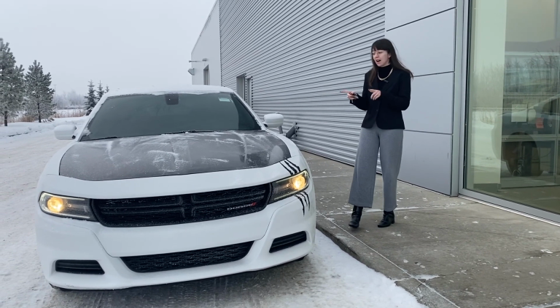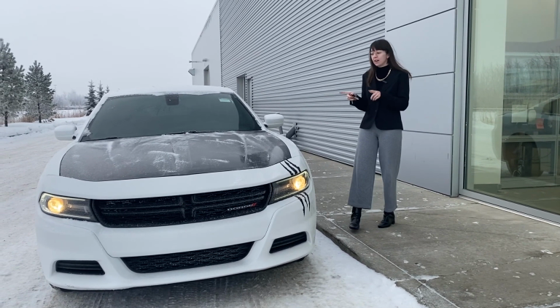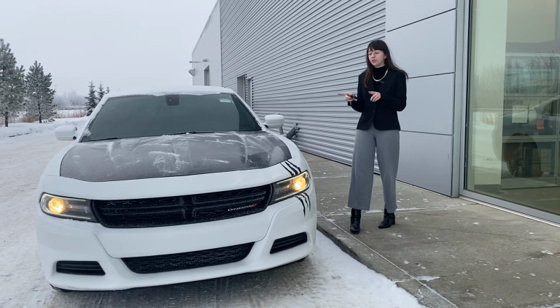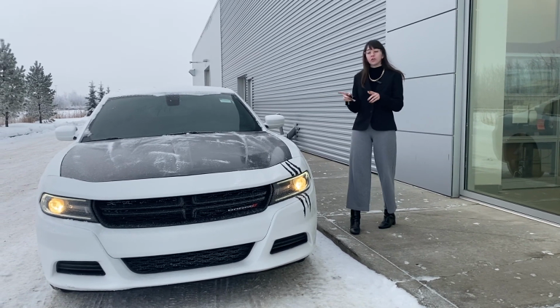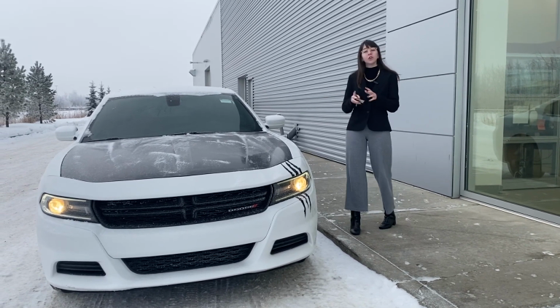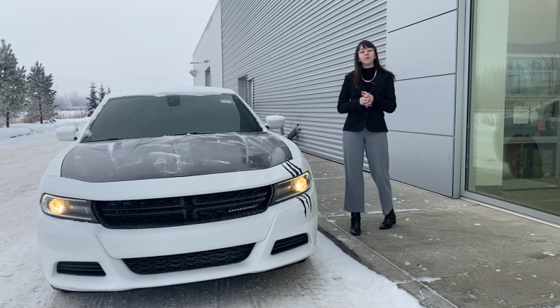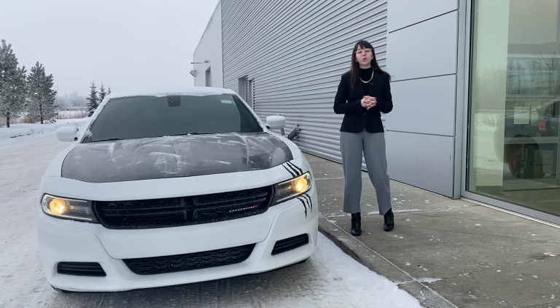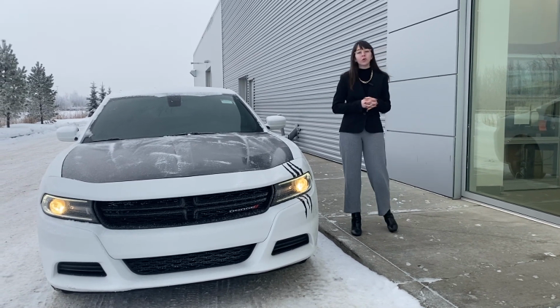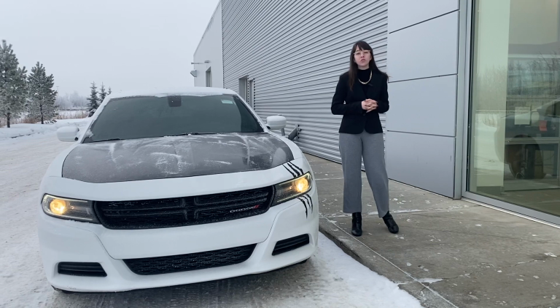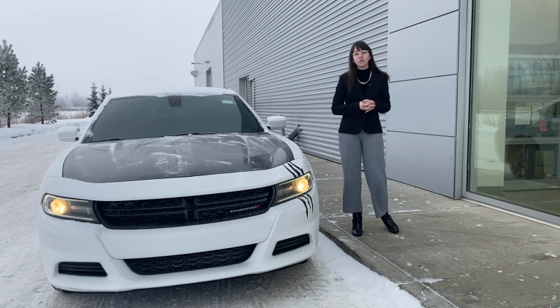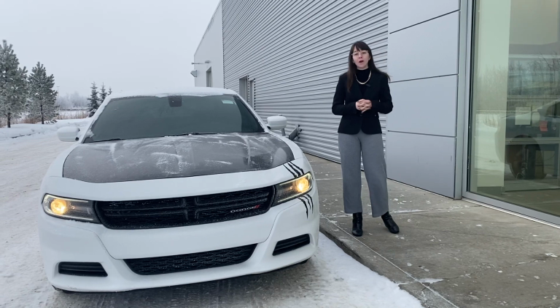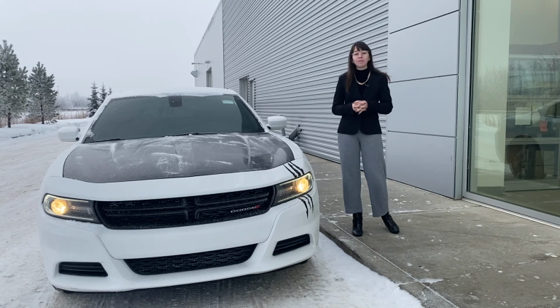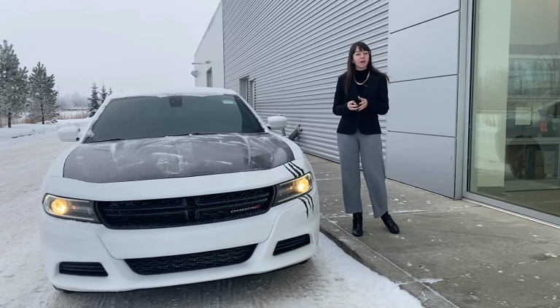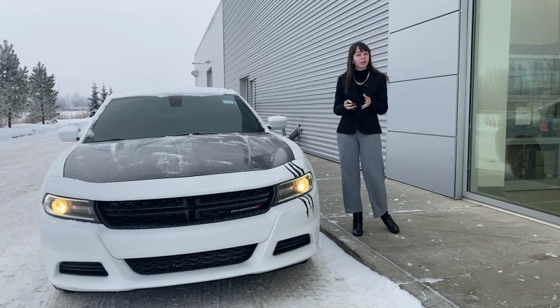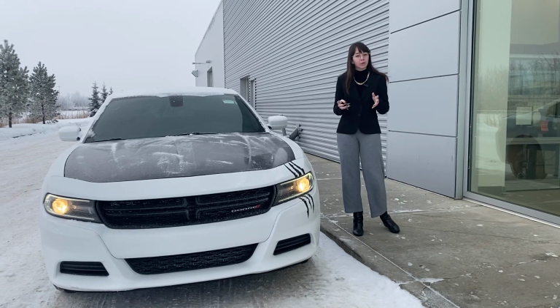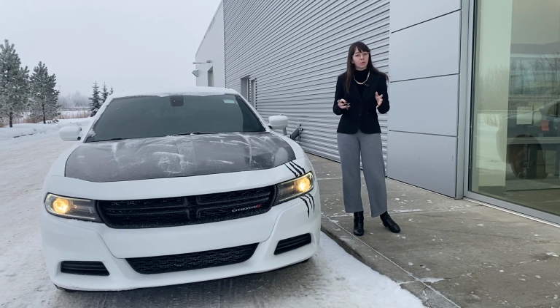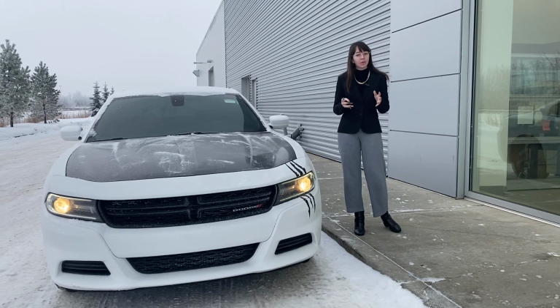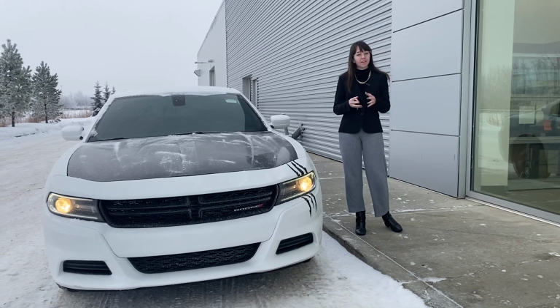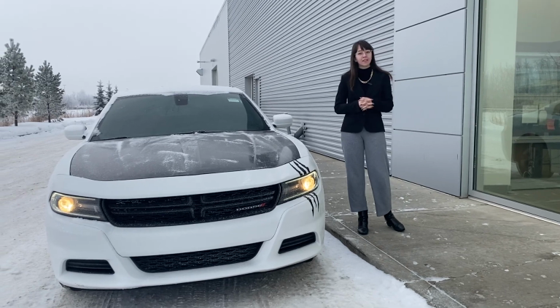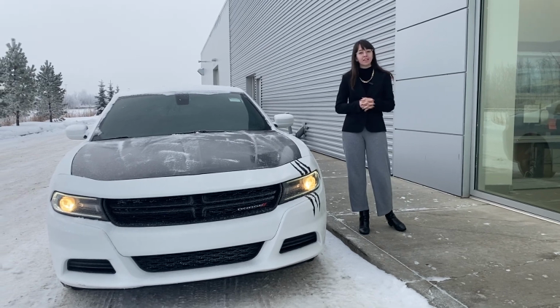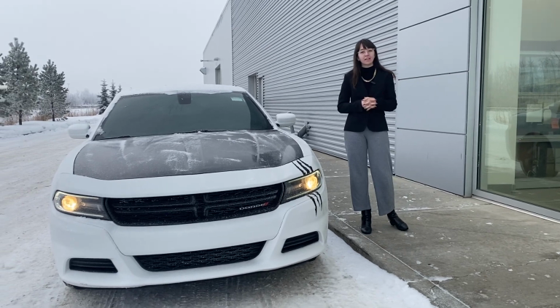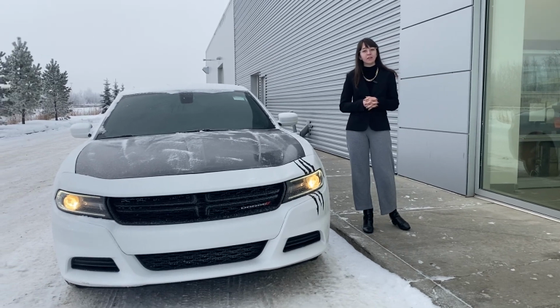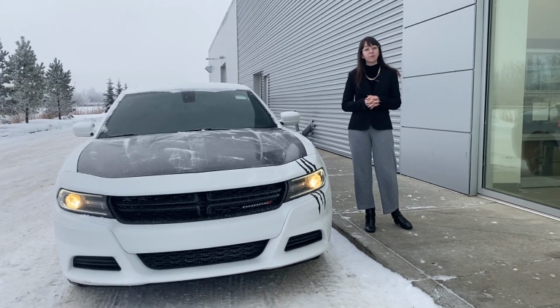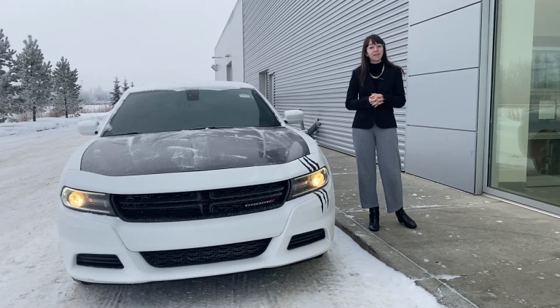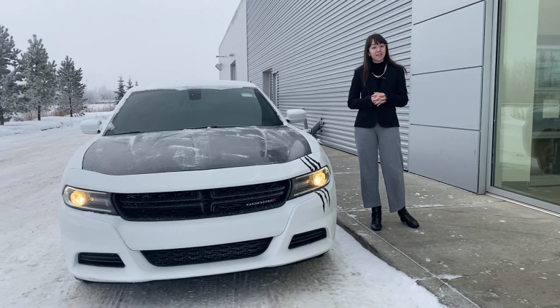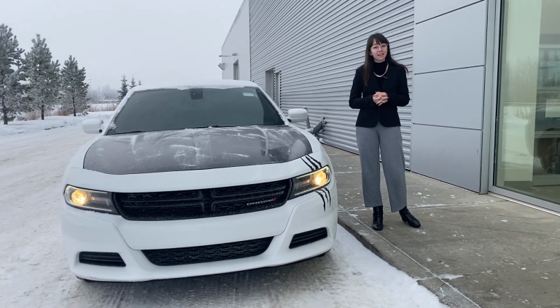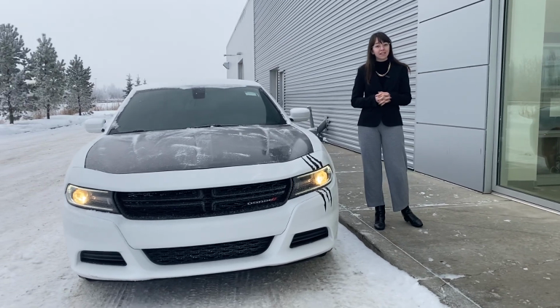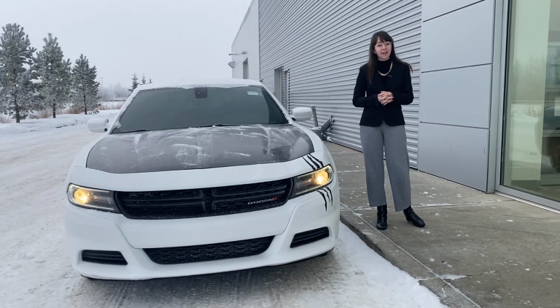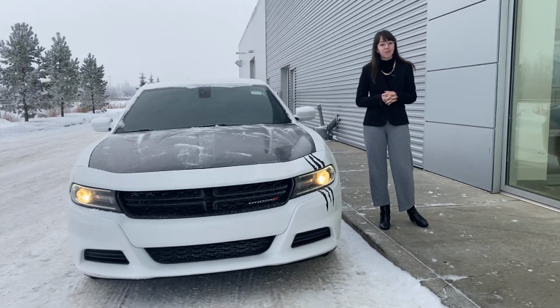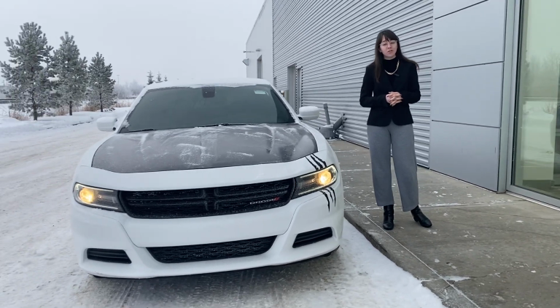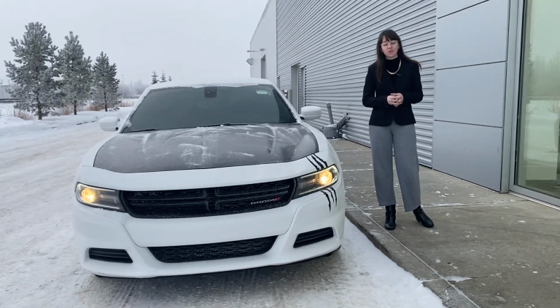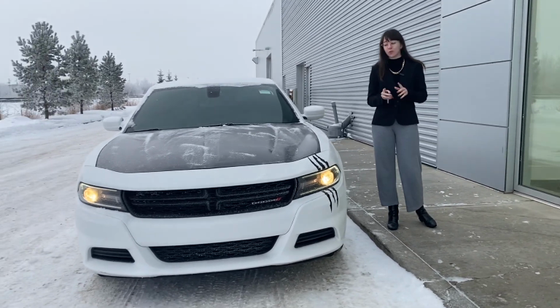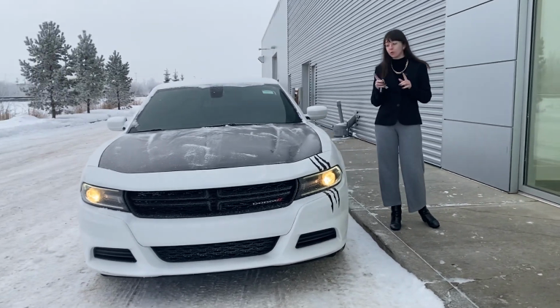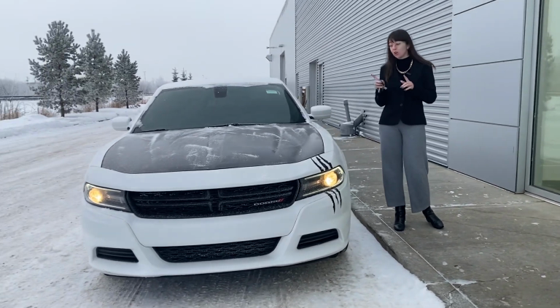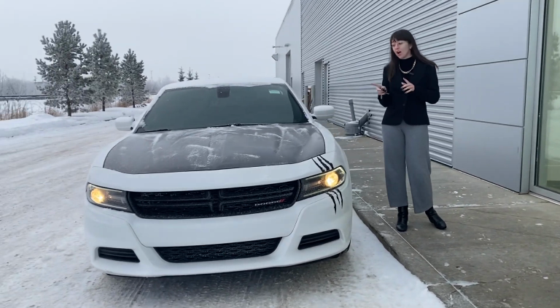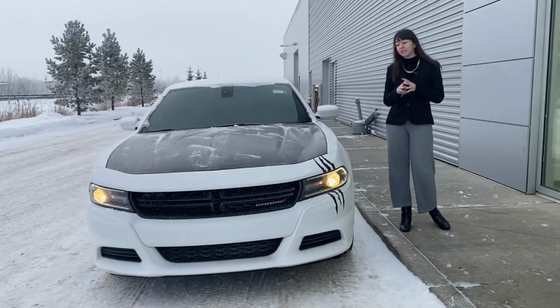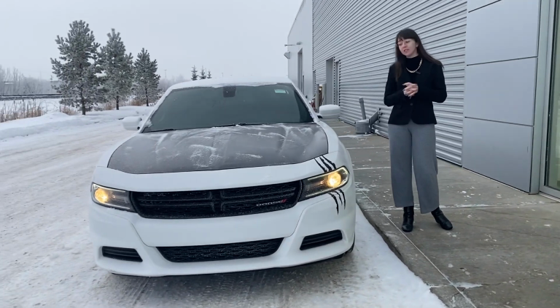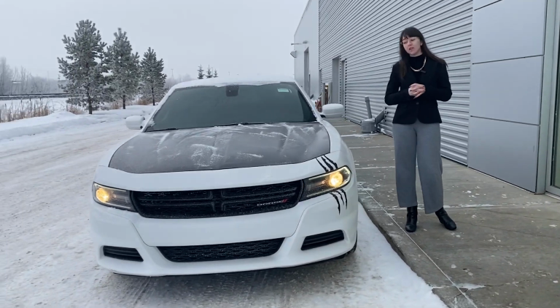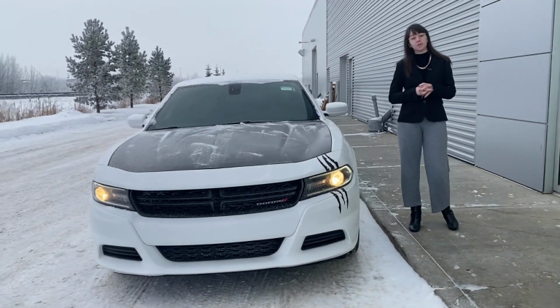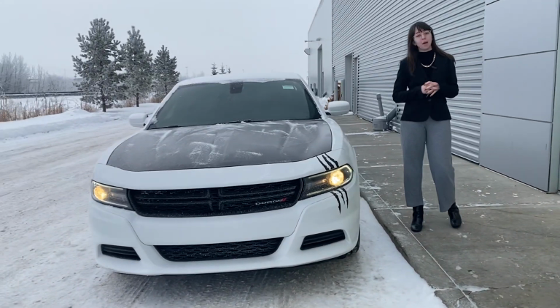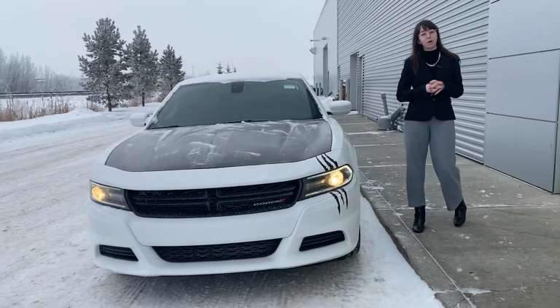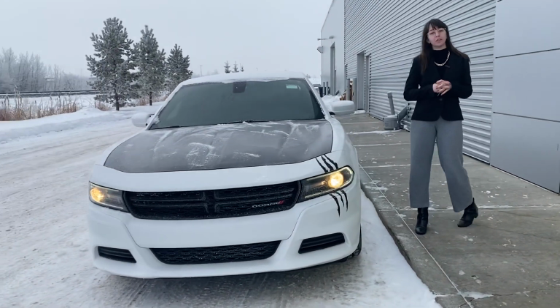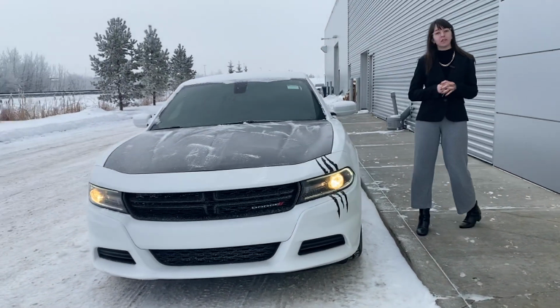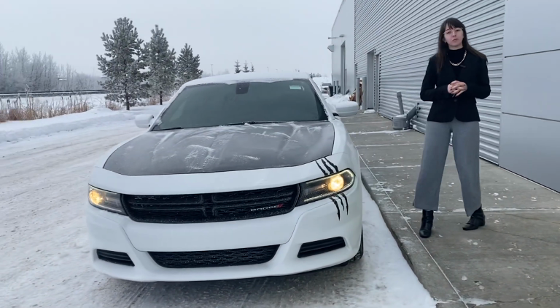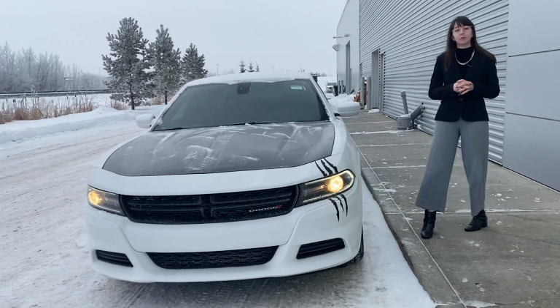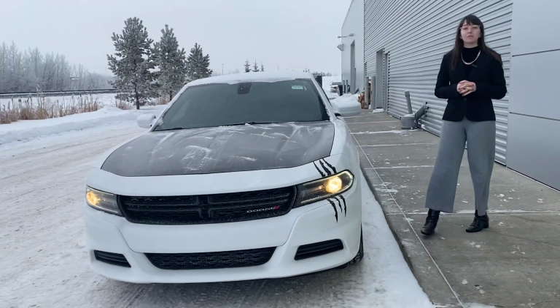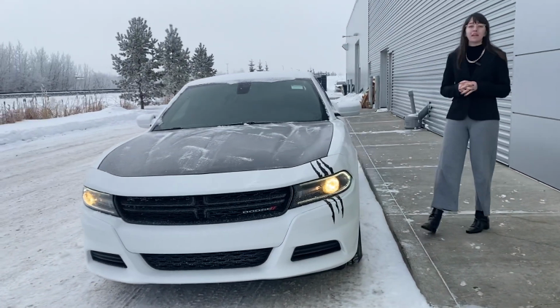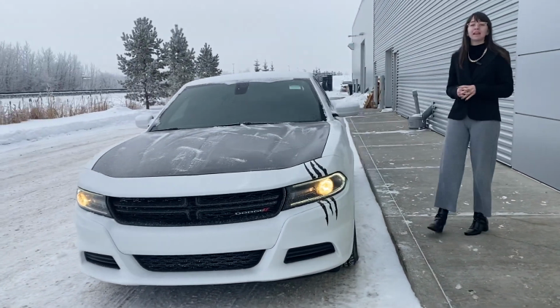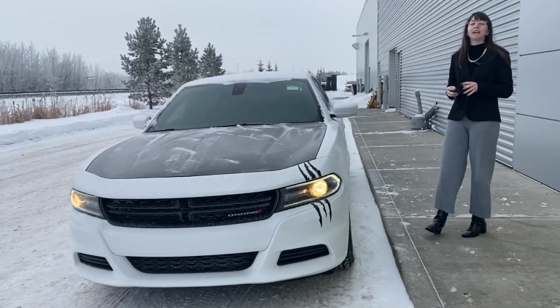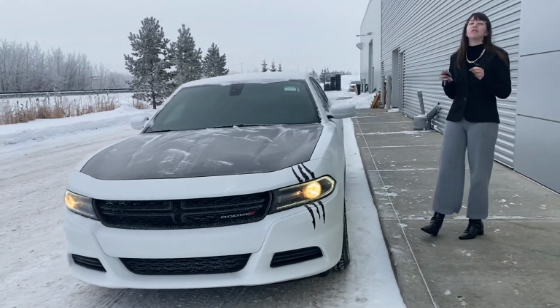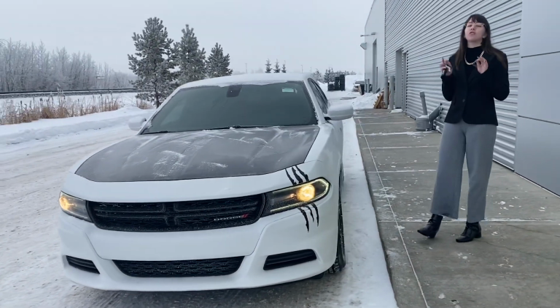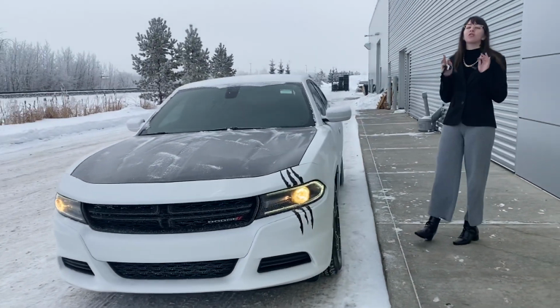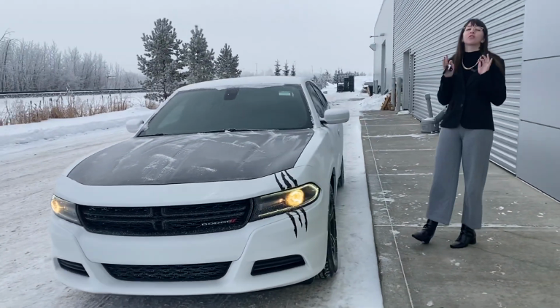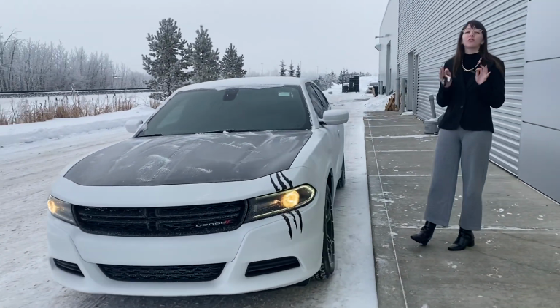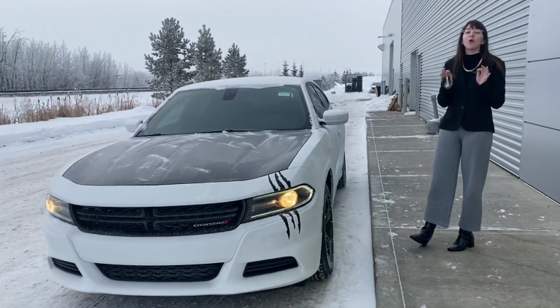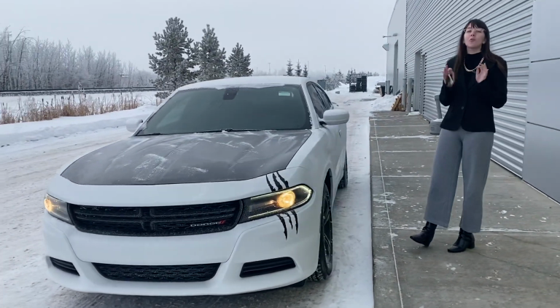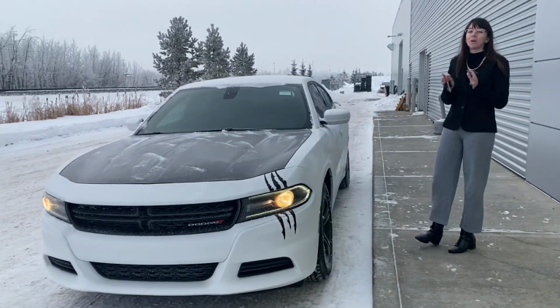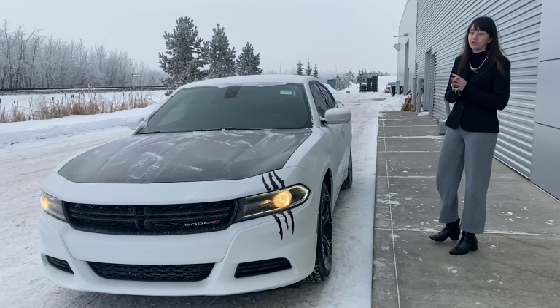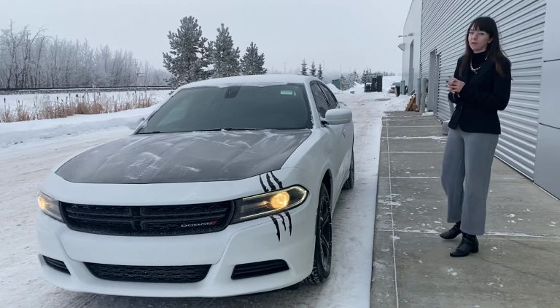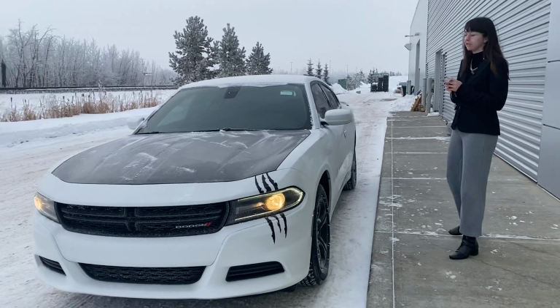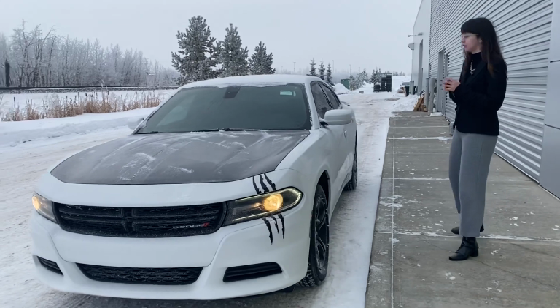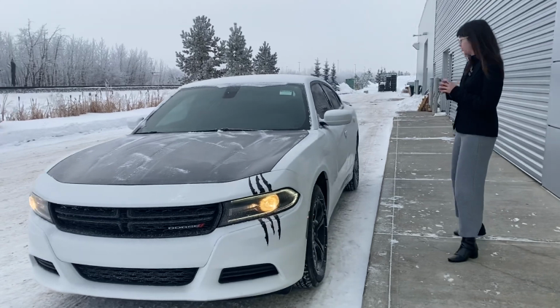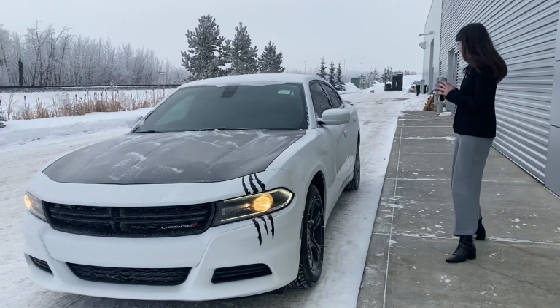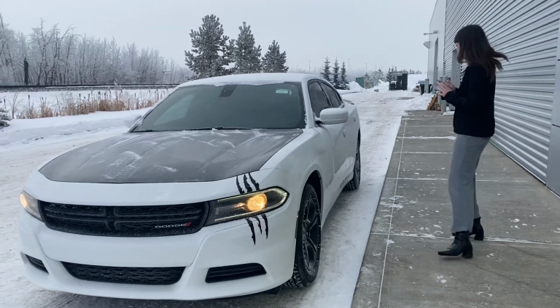Under the hood, you do have that 3.6 liter V6 engine, so lots and lots of power in this one, making it just so much fun to drive.